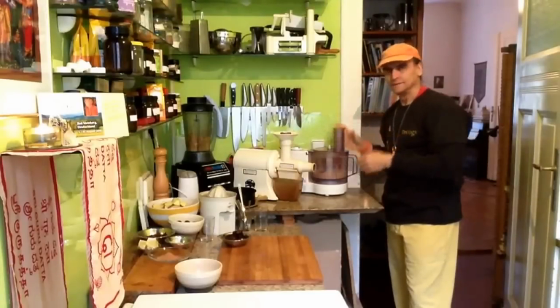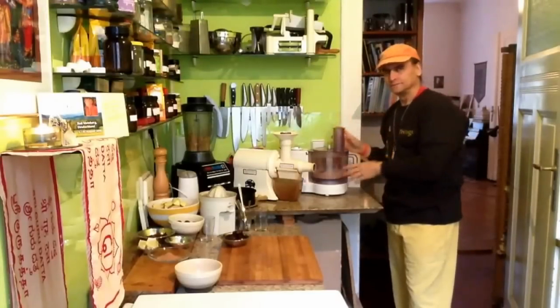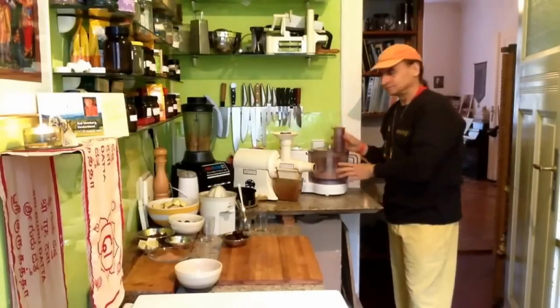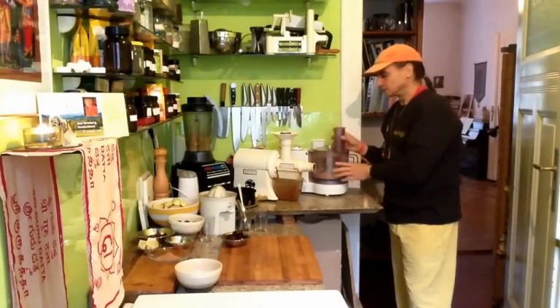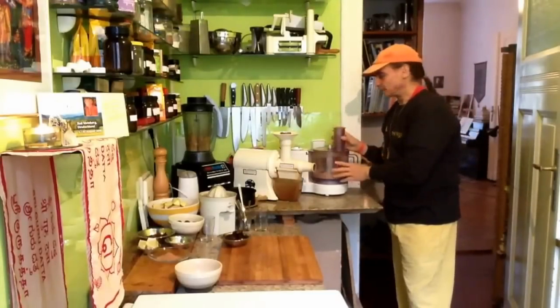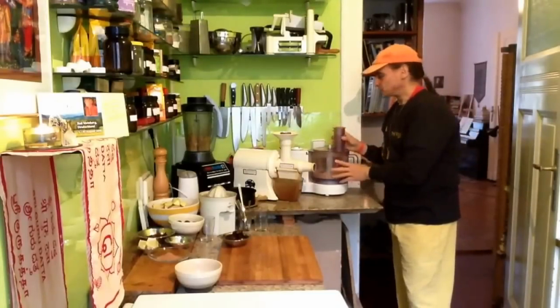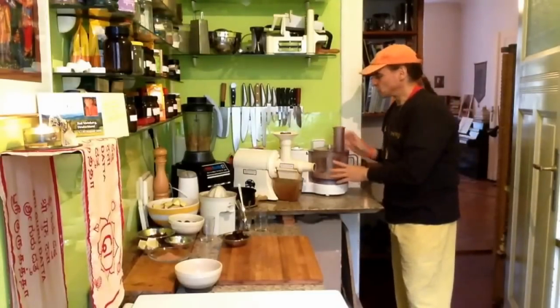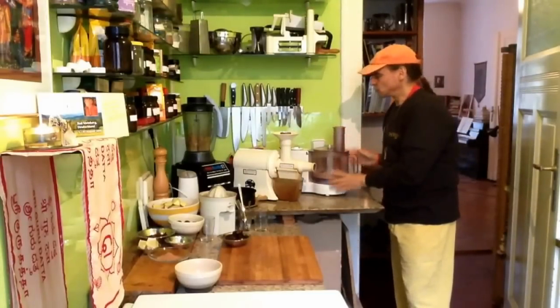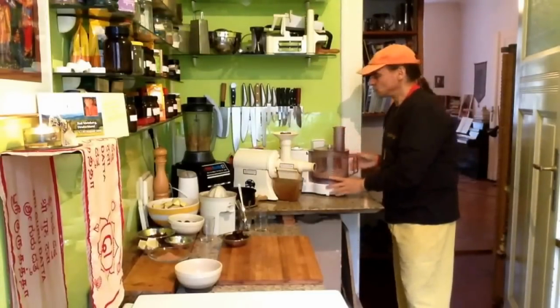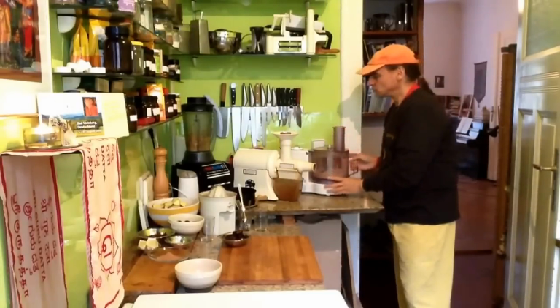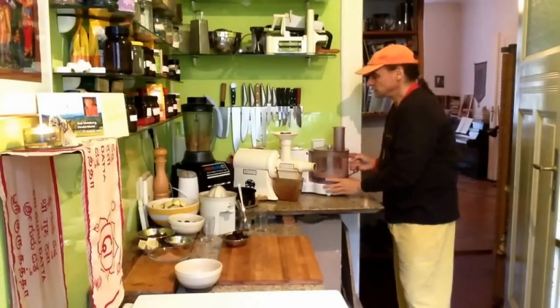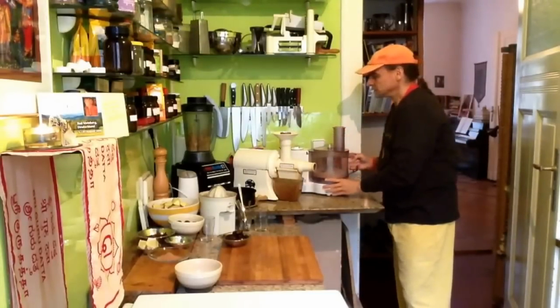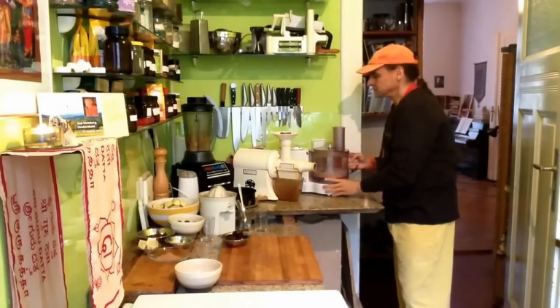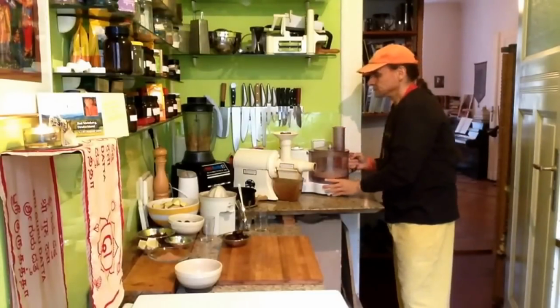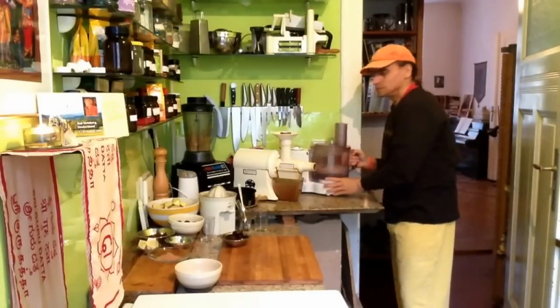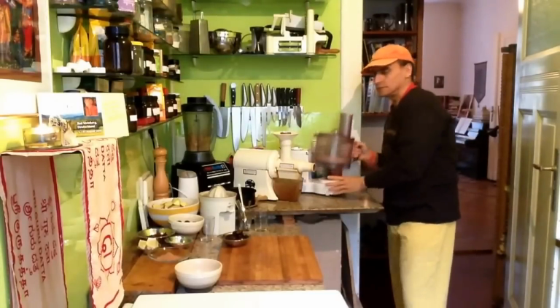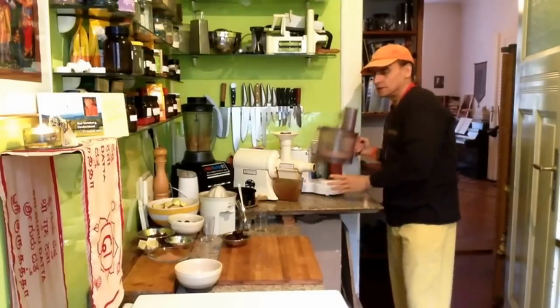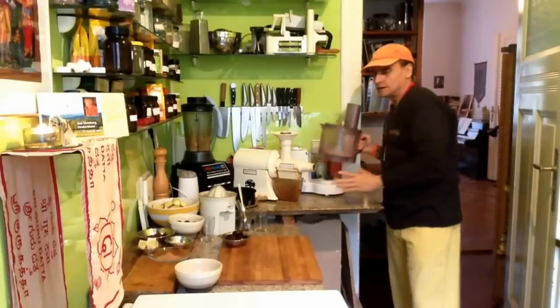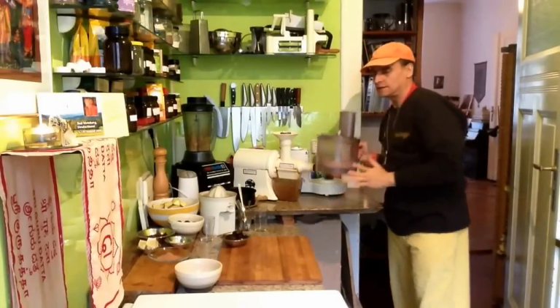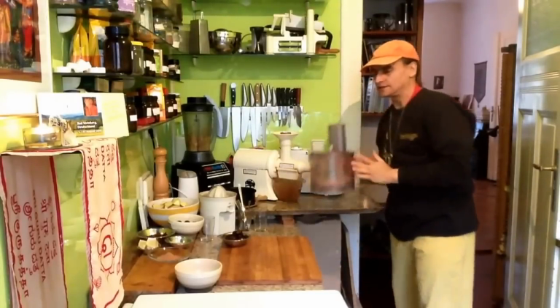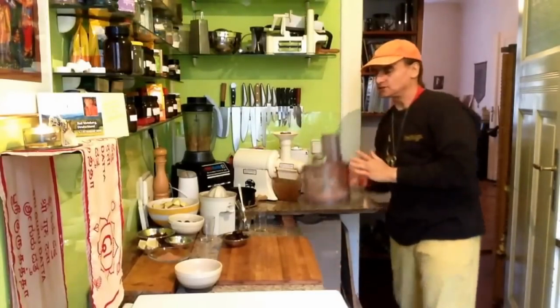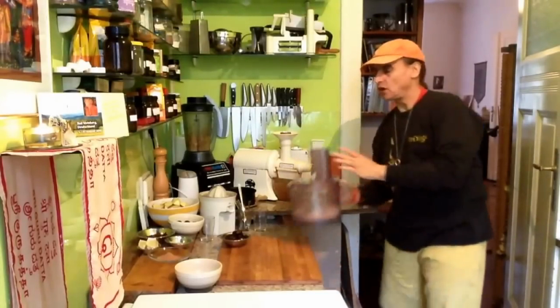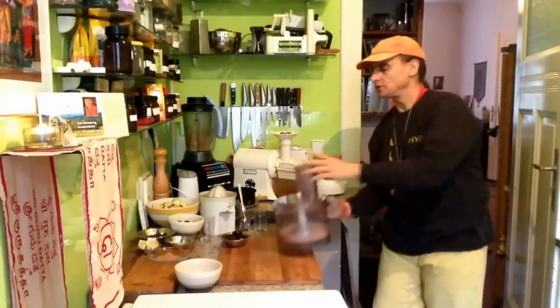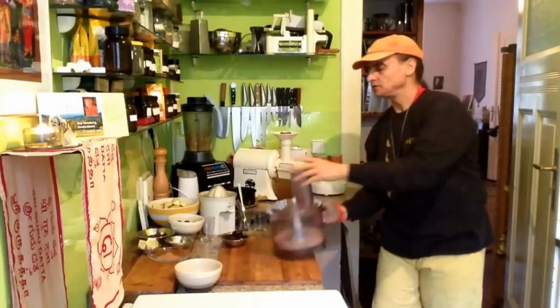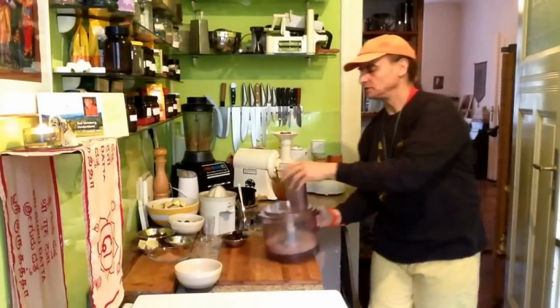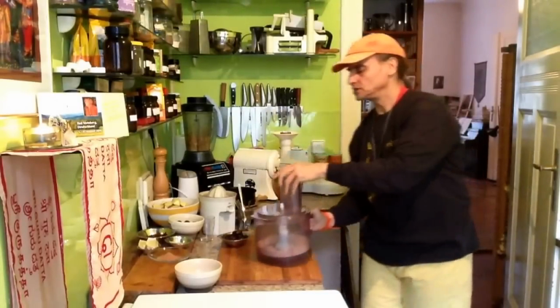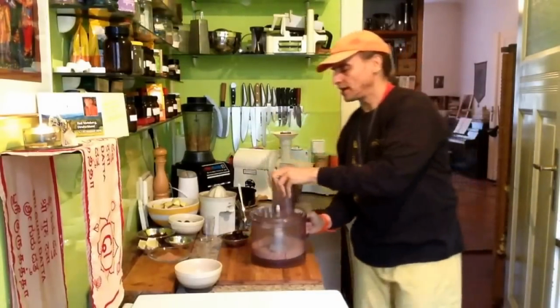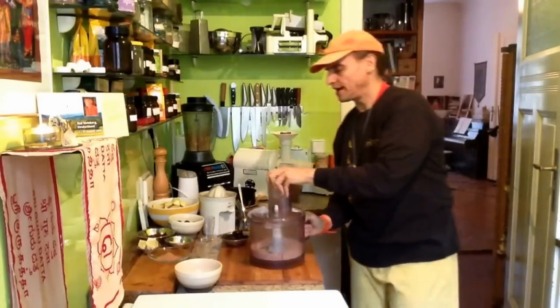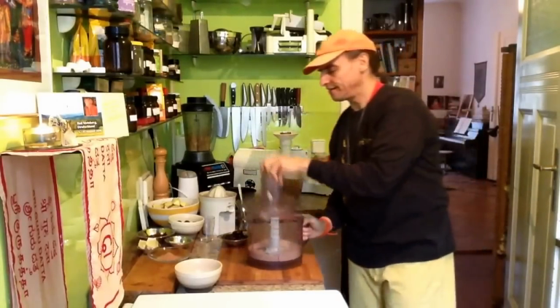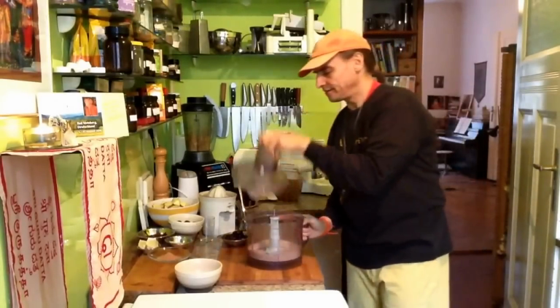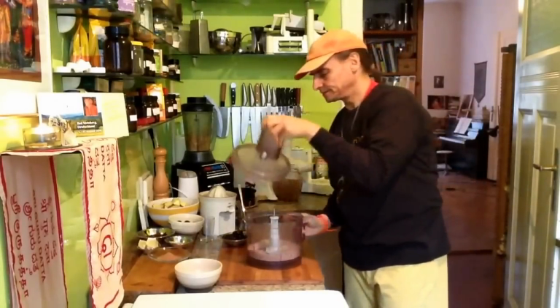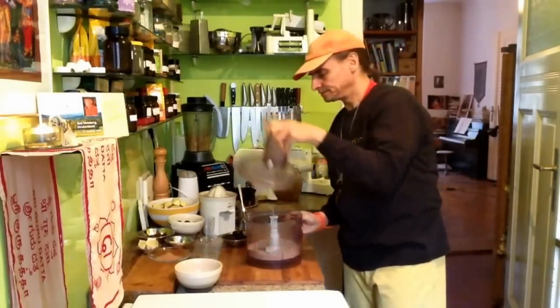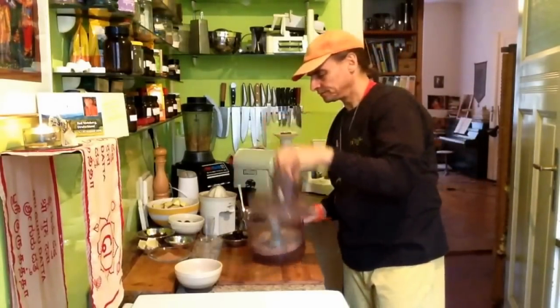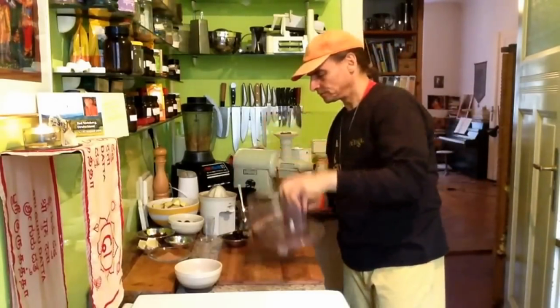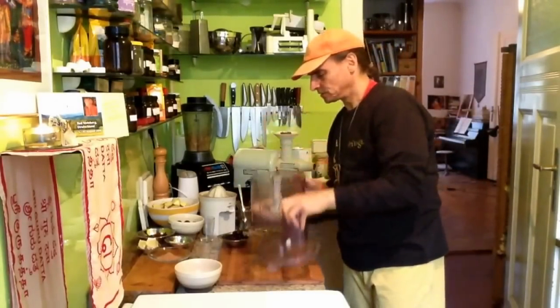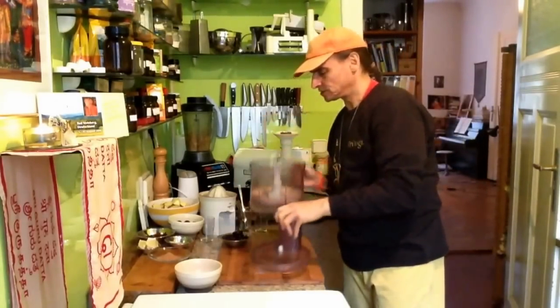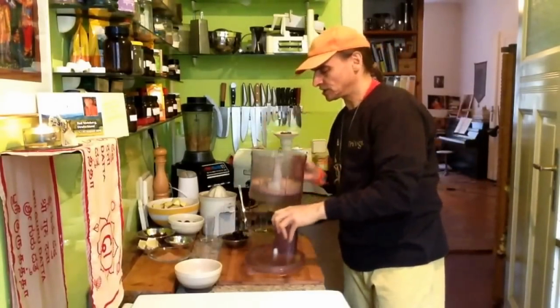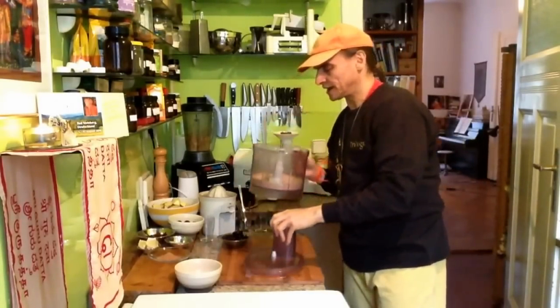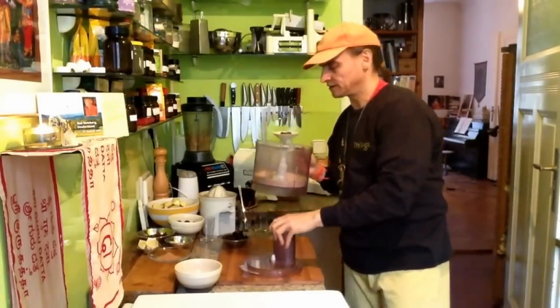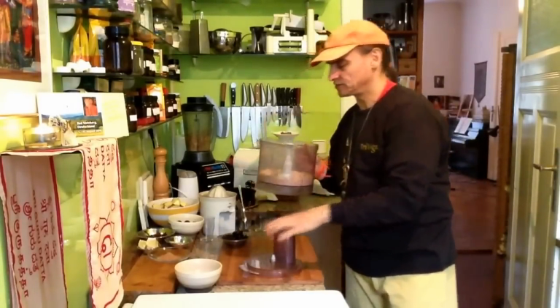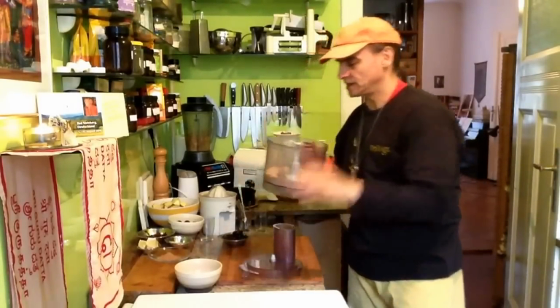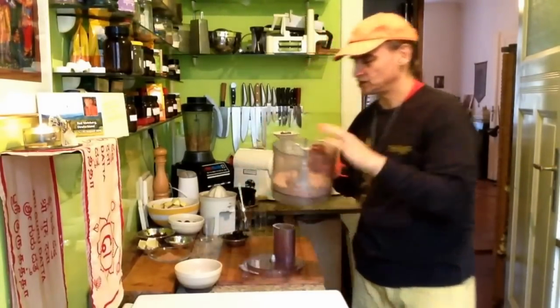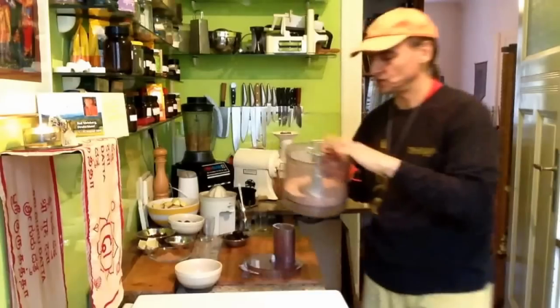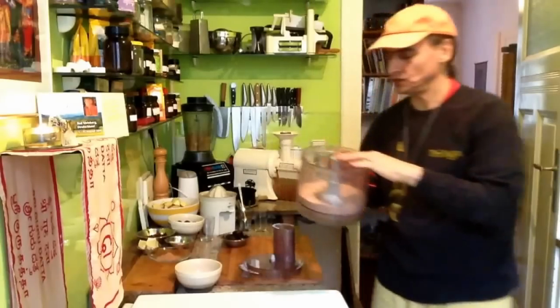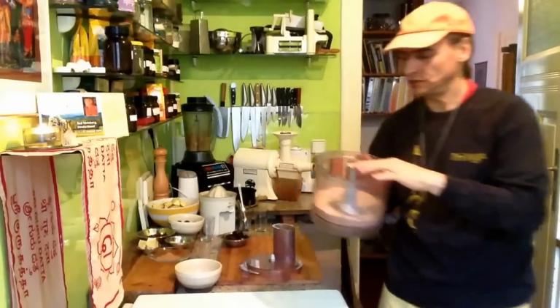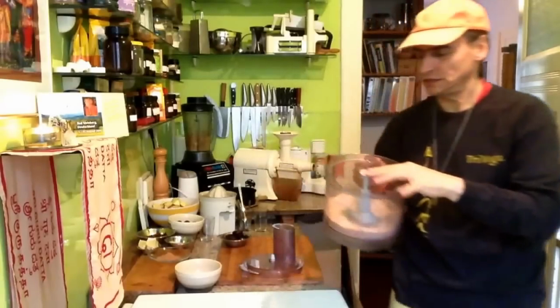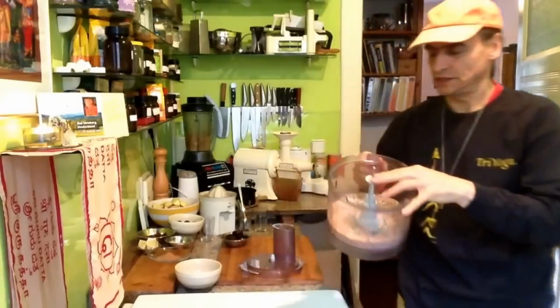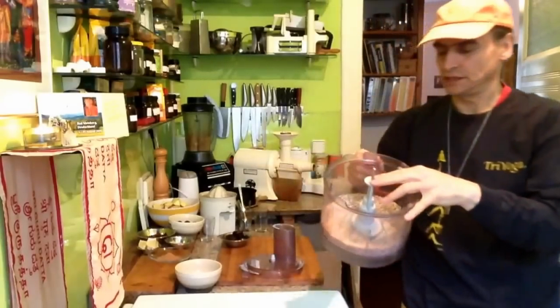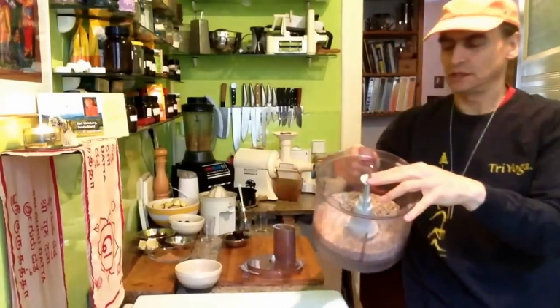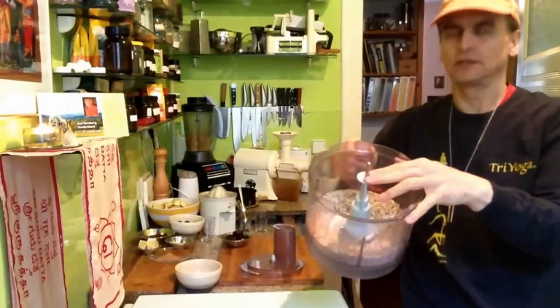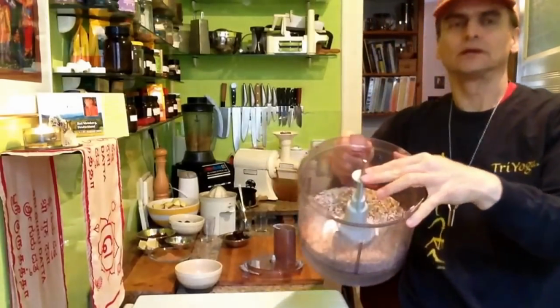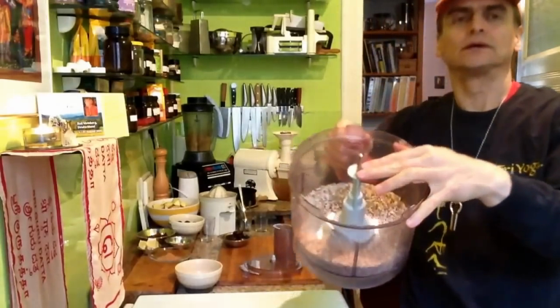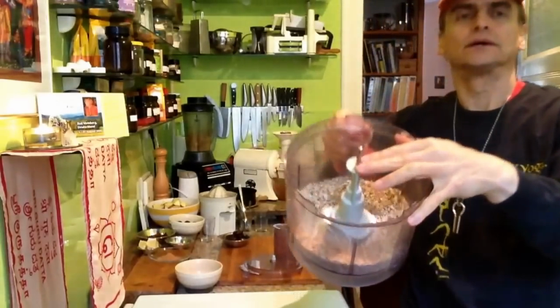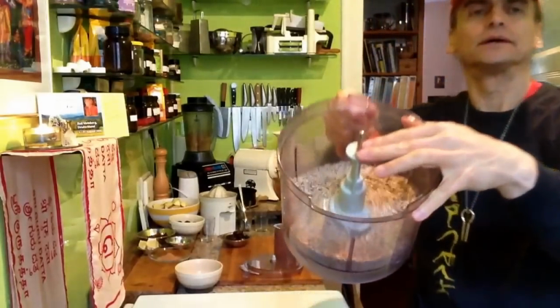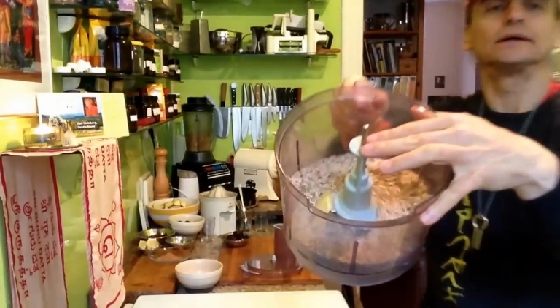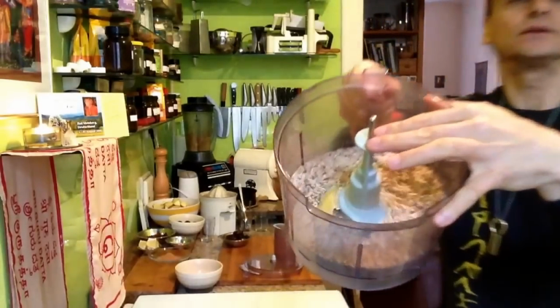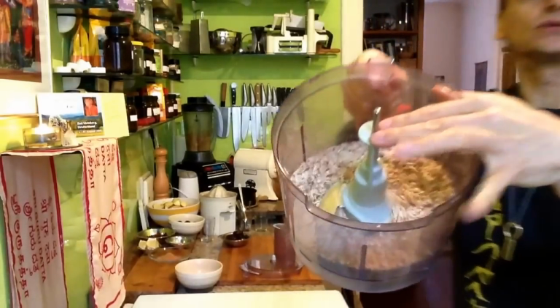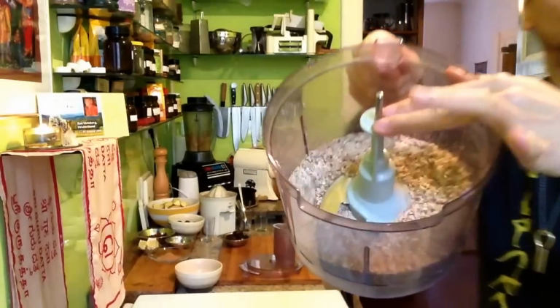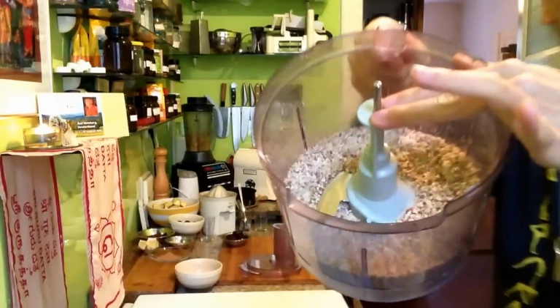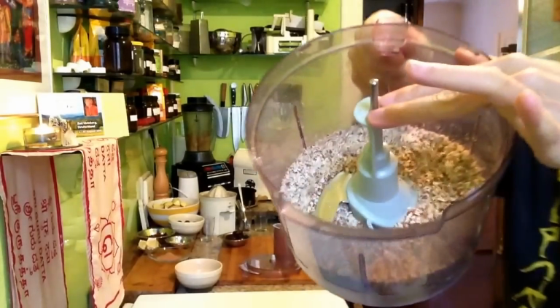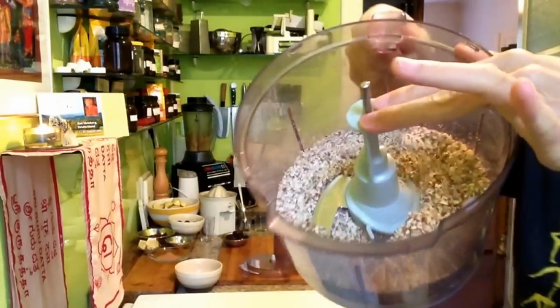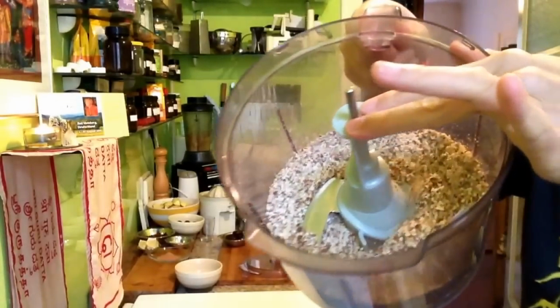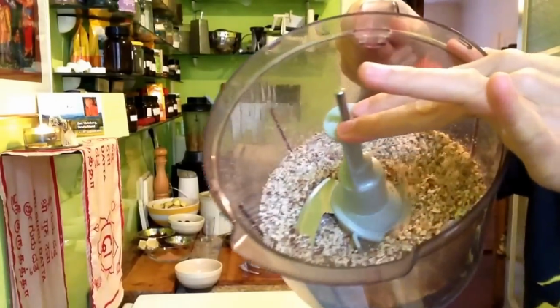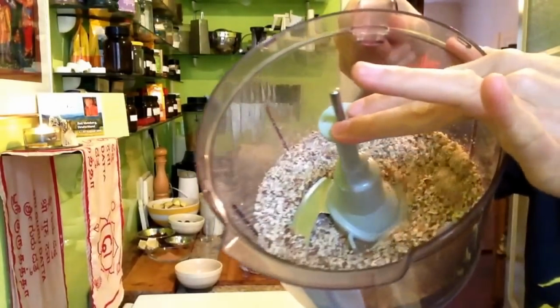I'll show you. That's all you need to have — this kind of texture. It's a coarse meal.